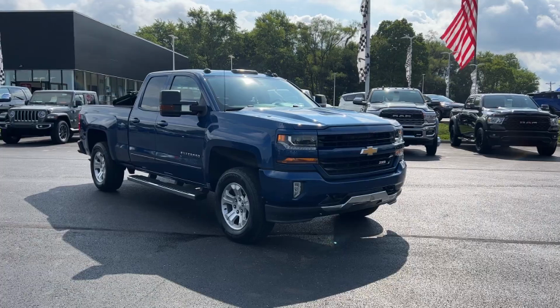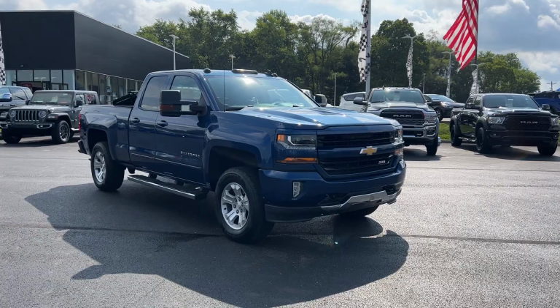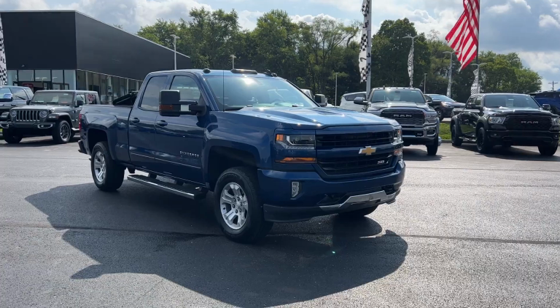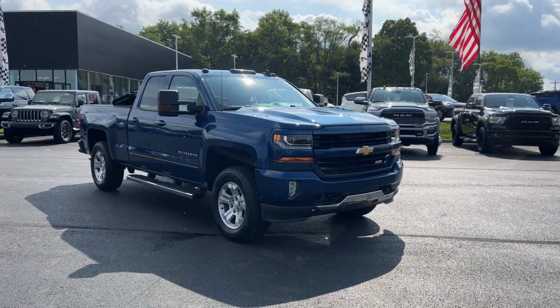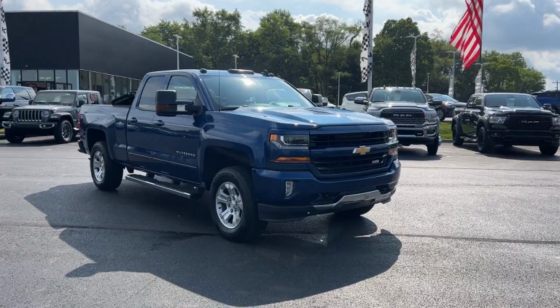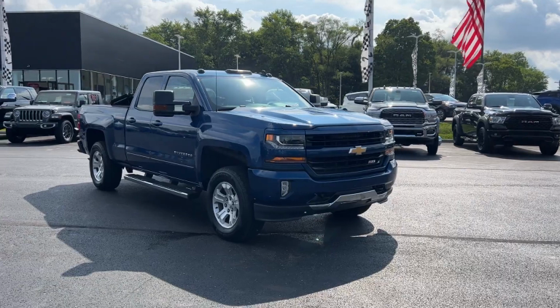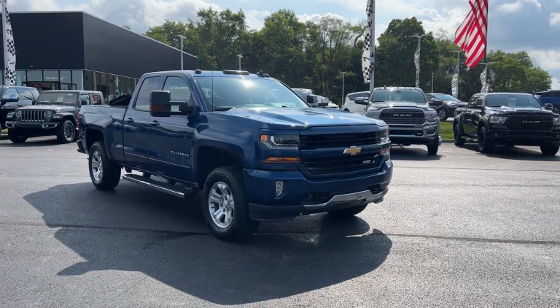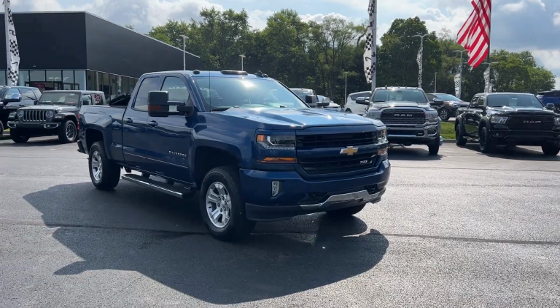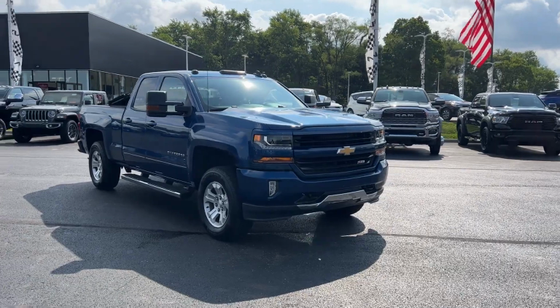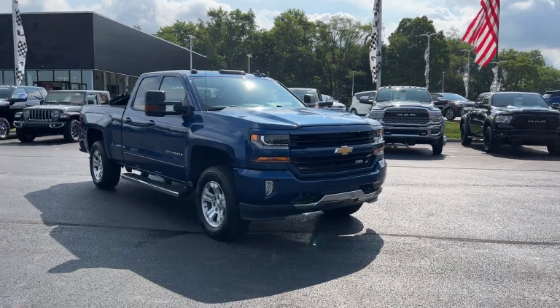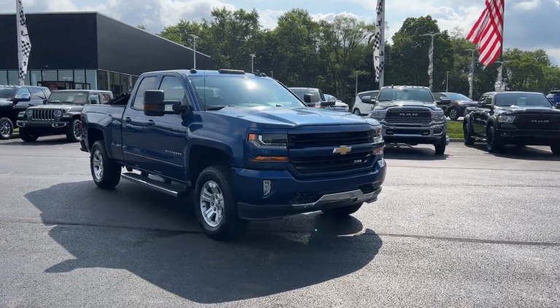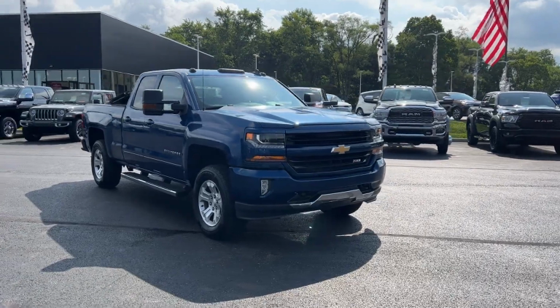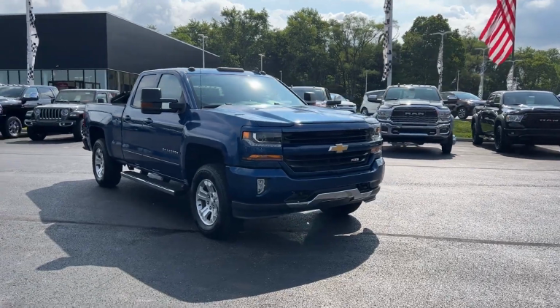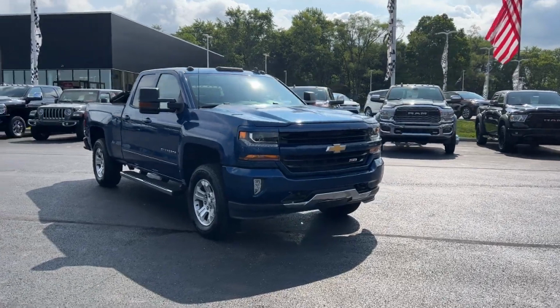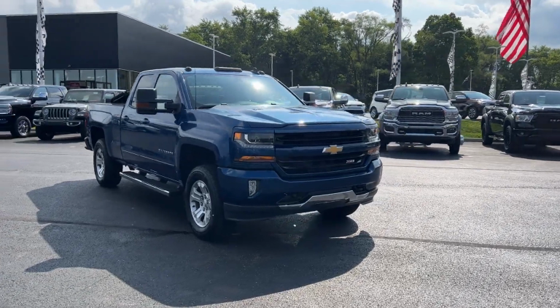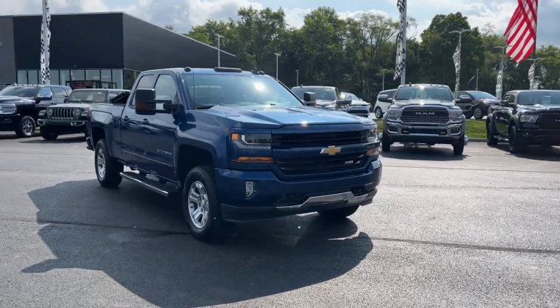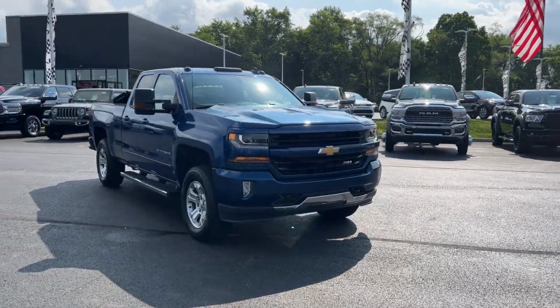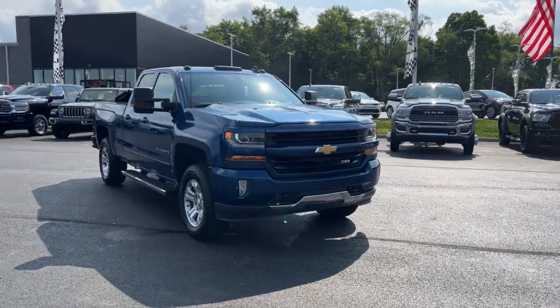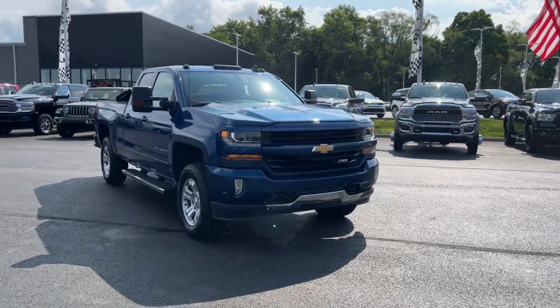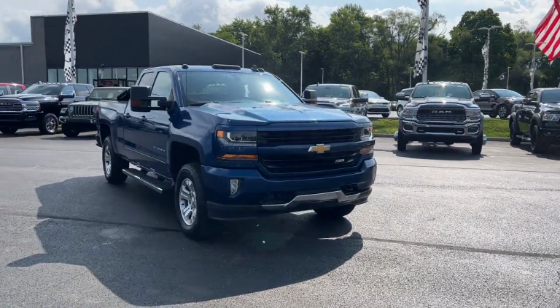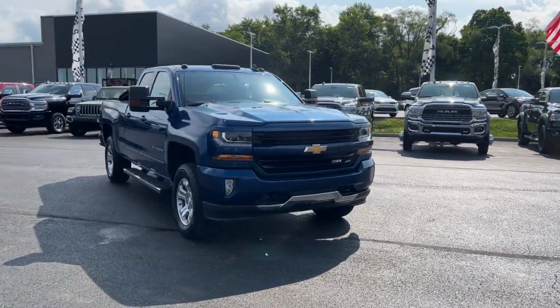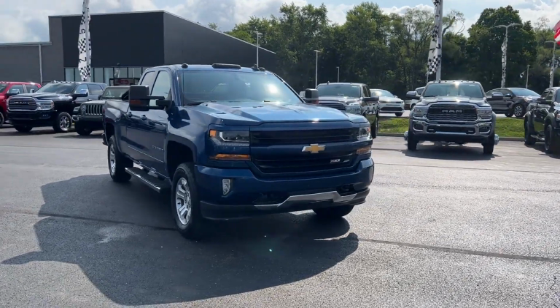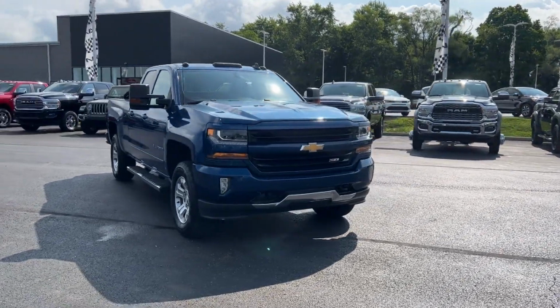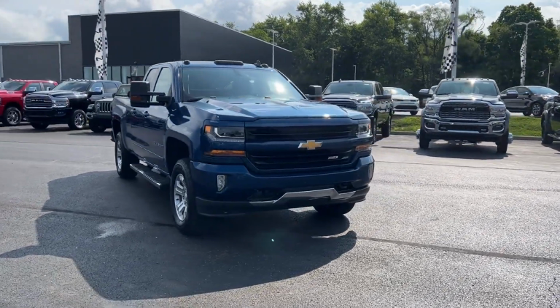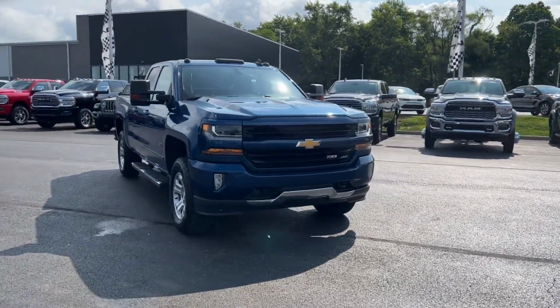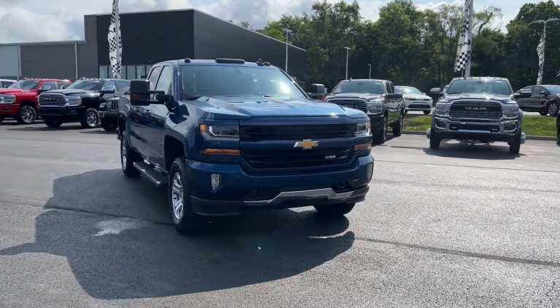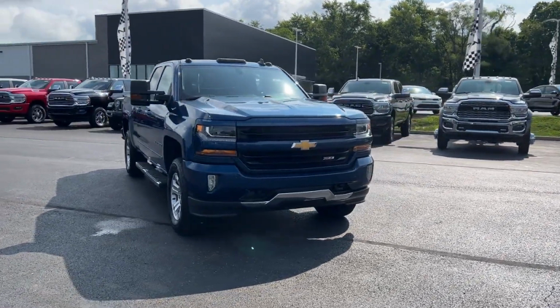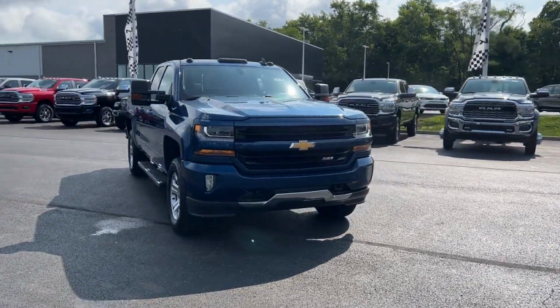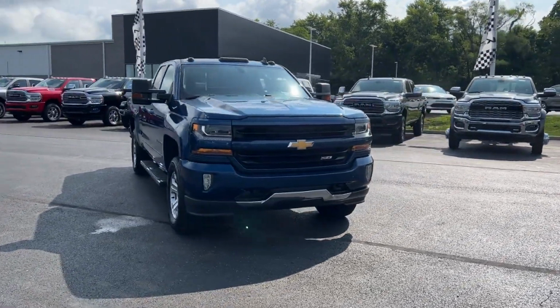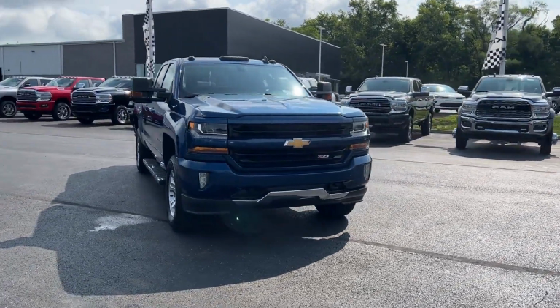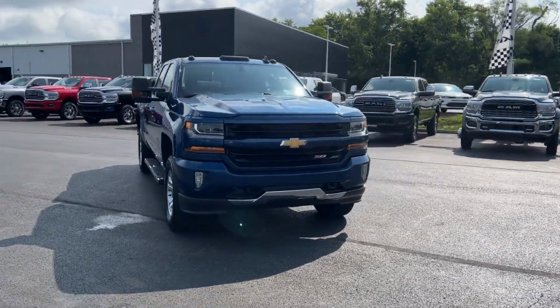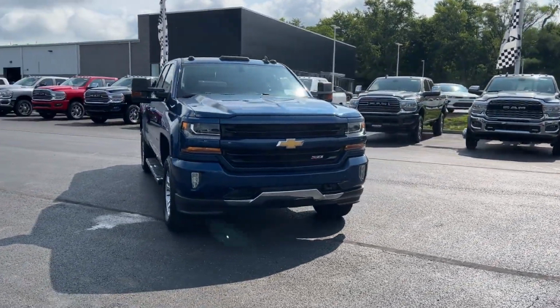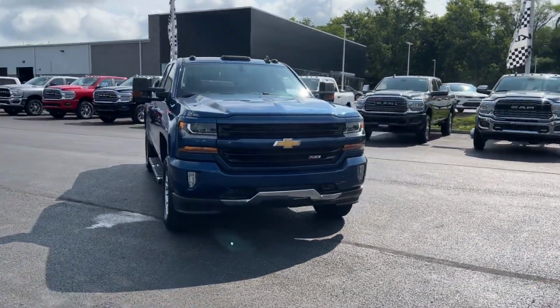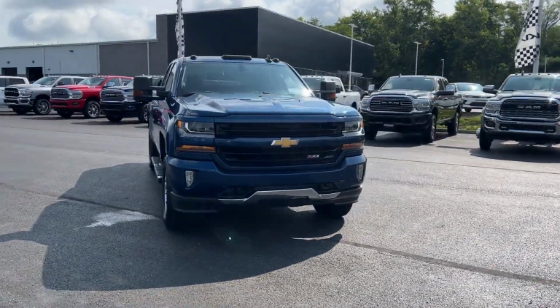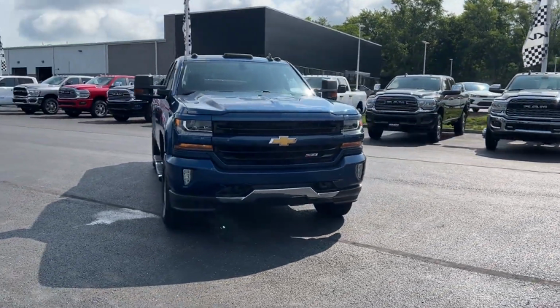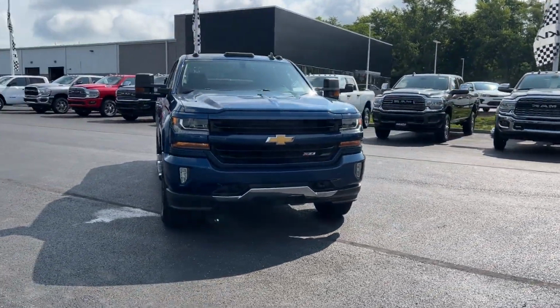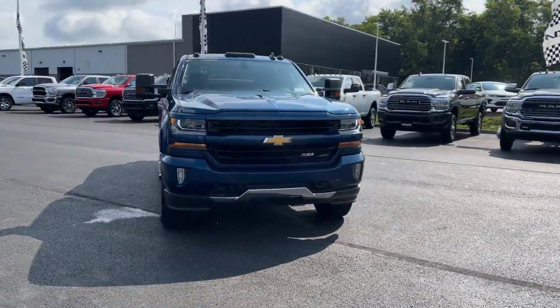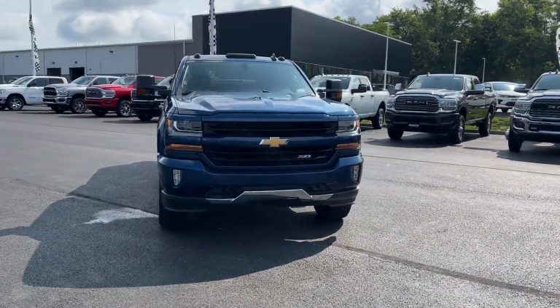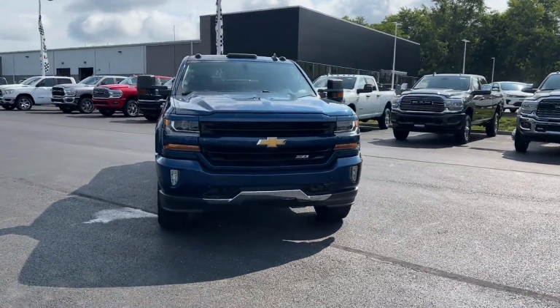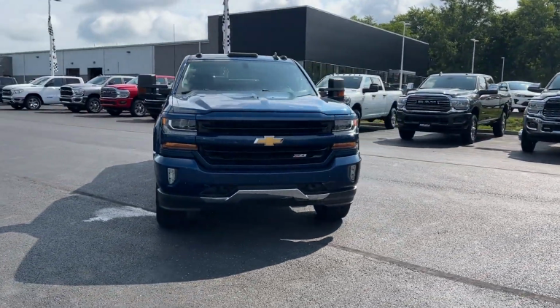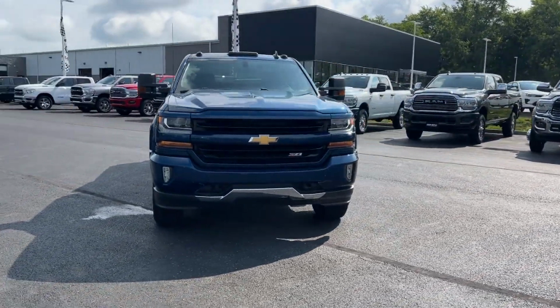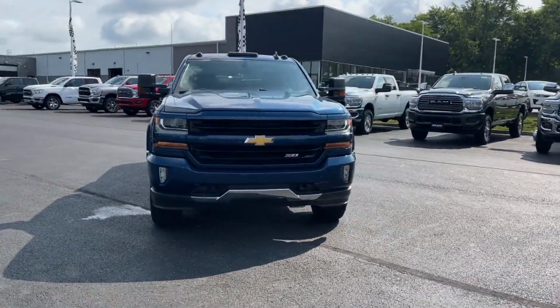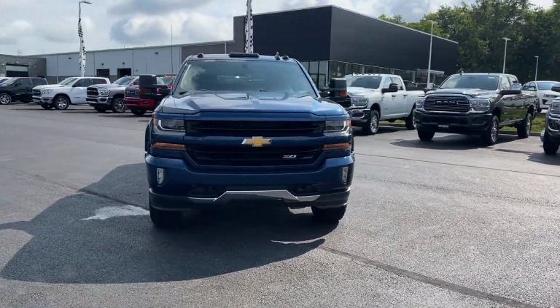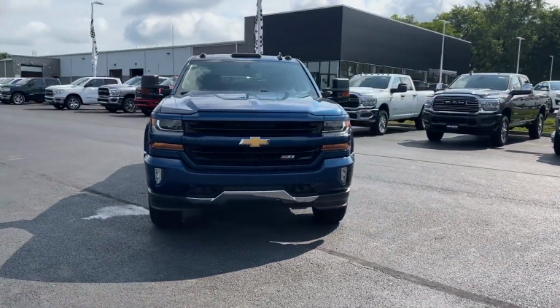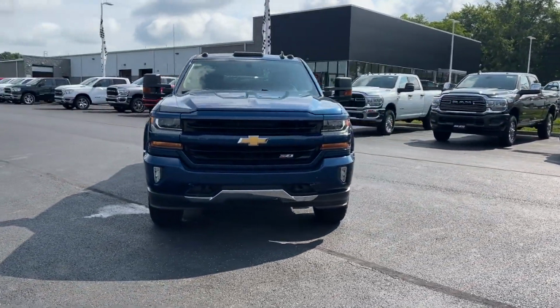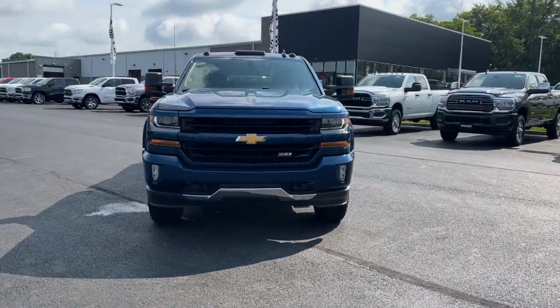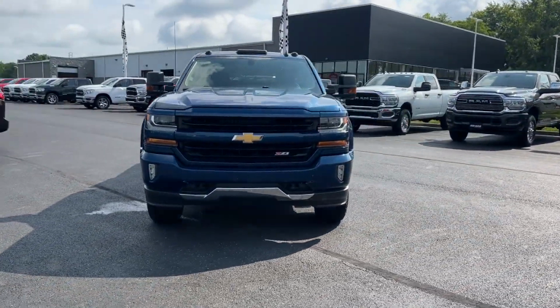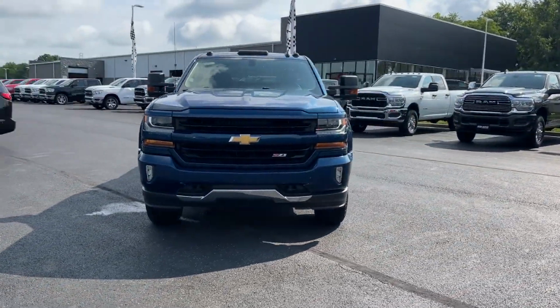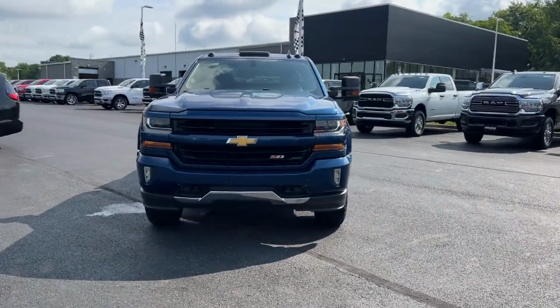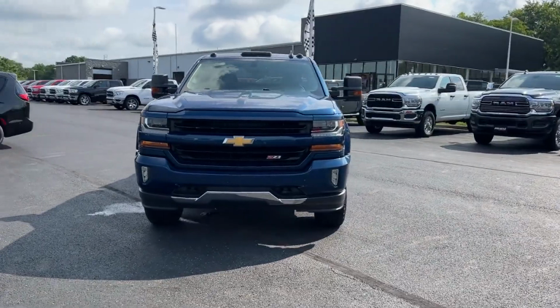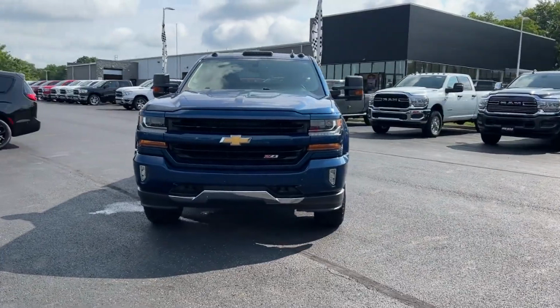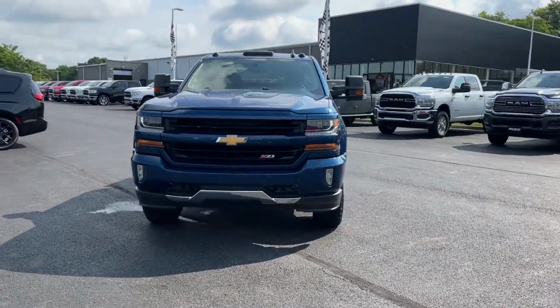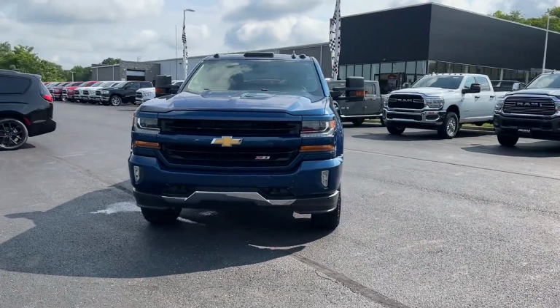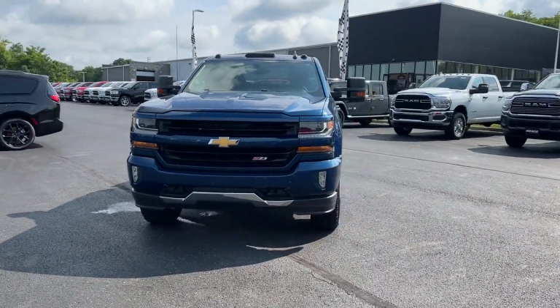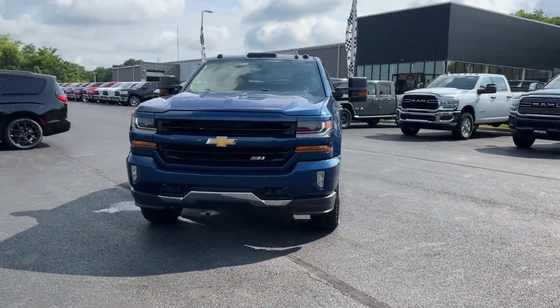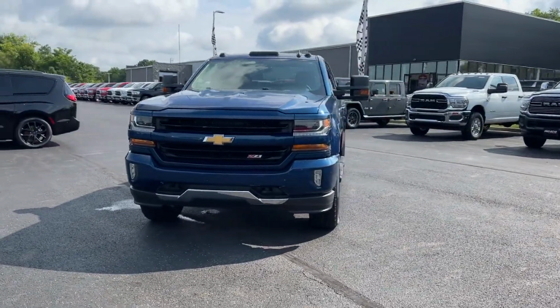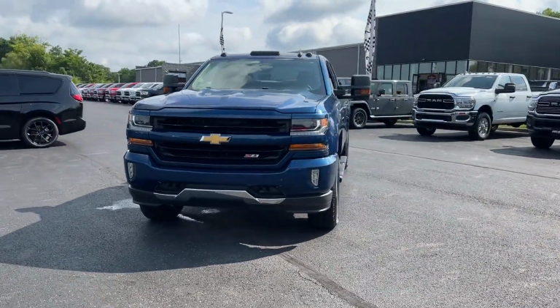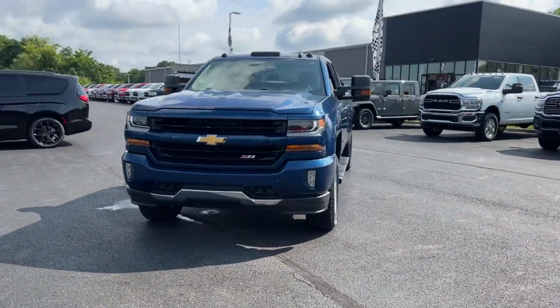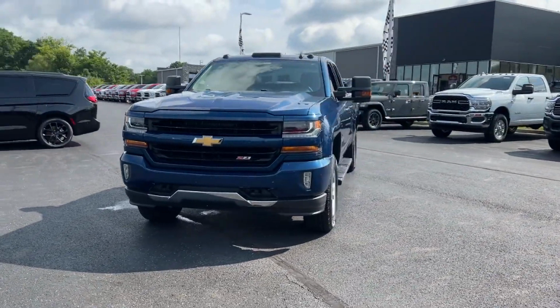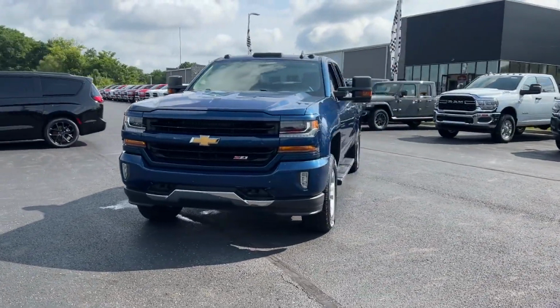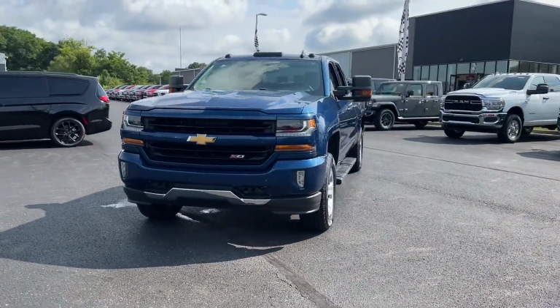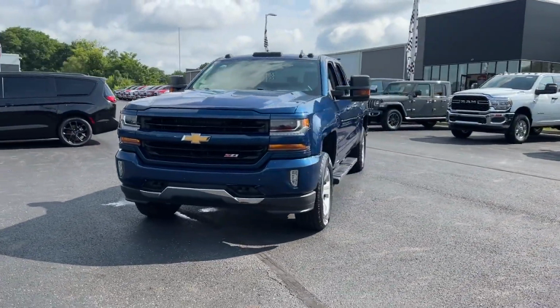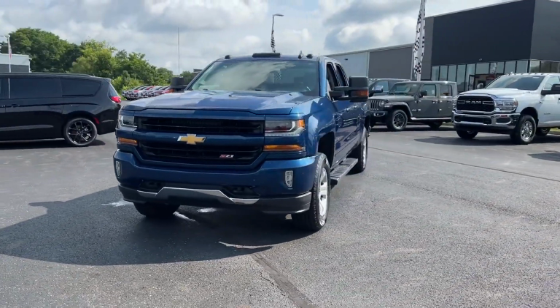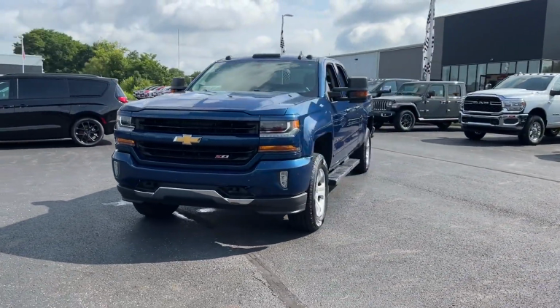2017 Chevrolet Silverado 1500. This truck makes room for the whole family.